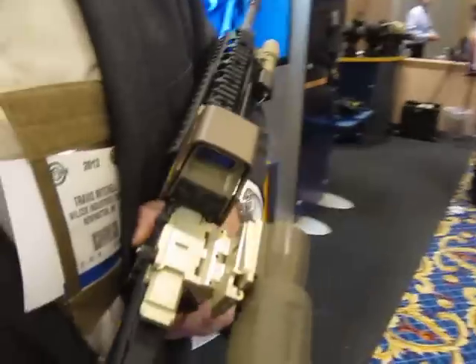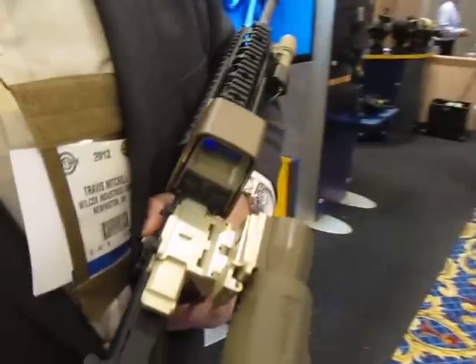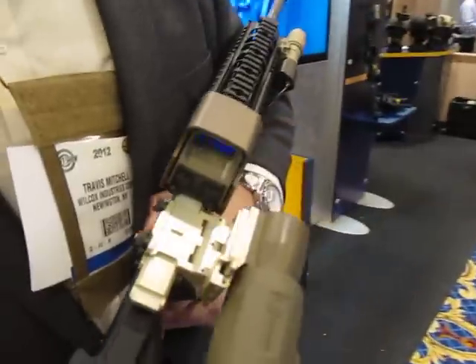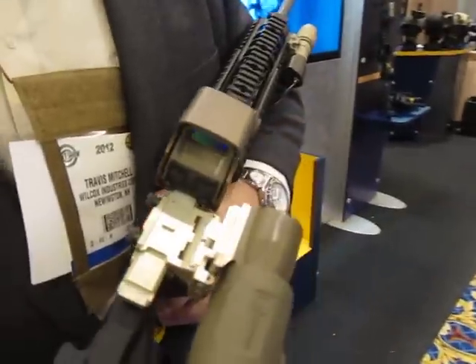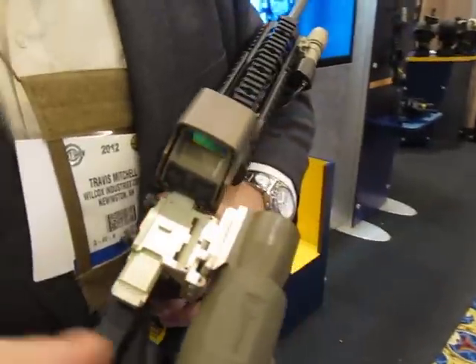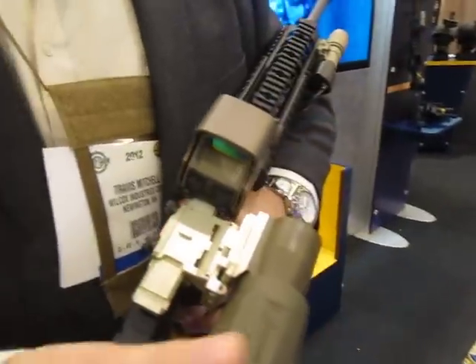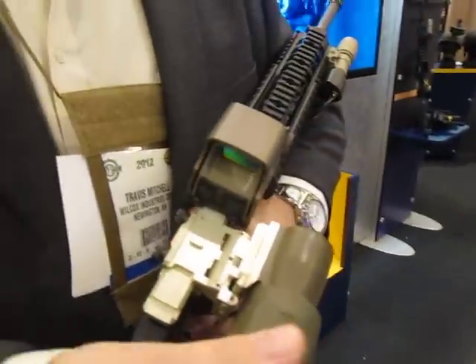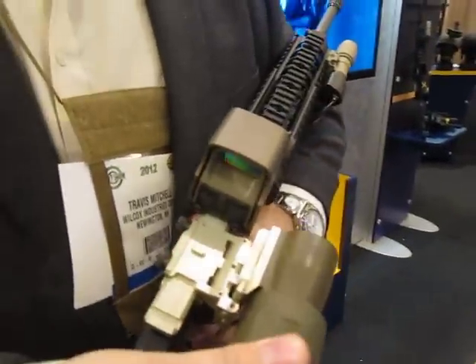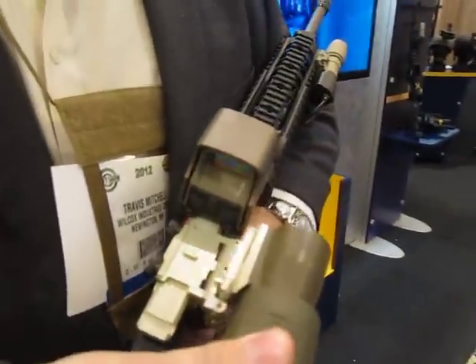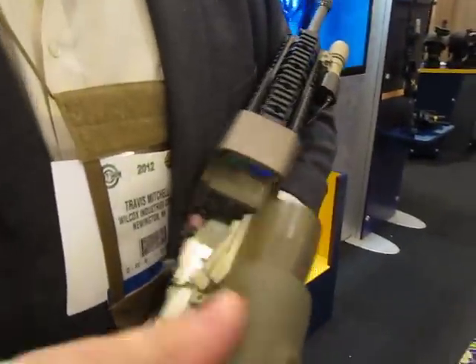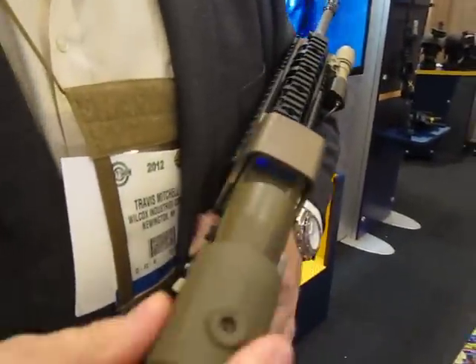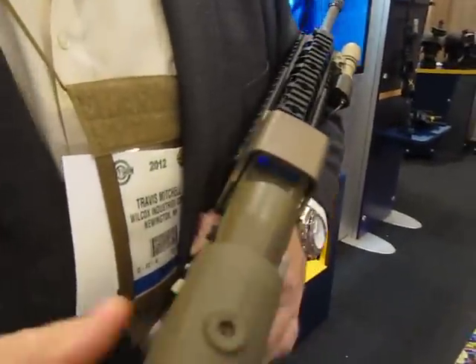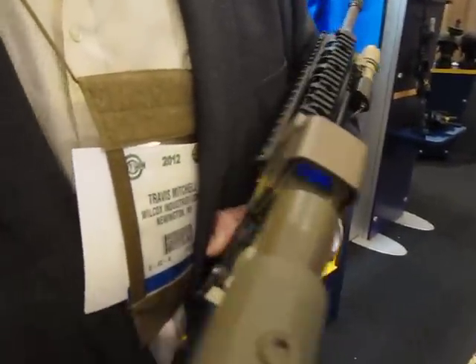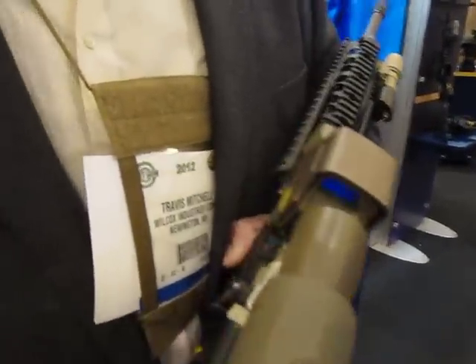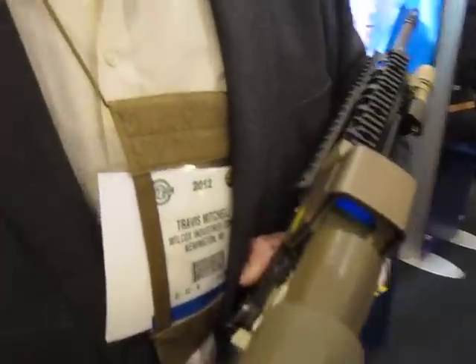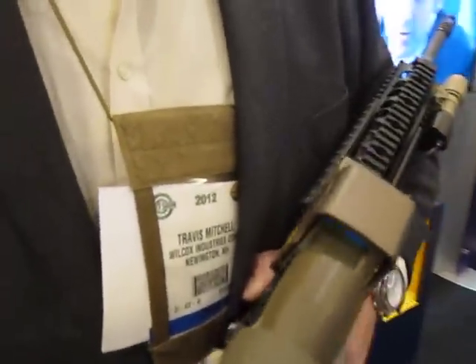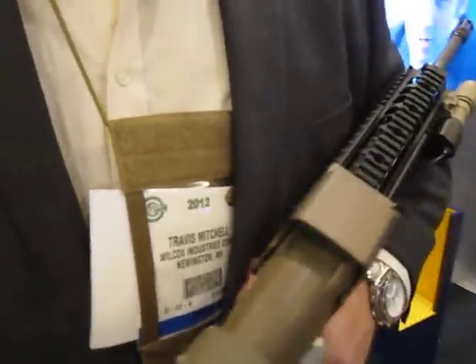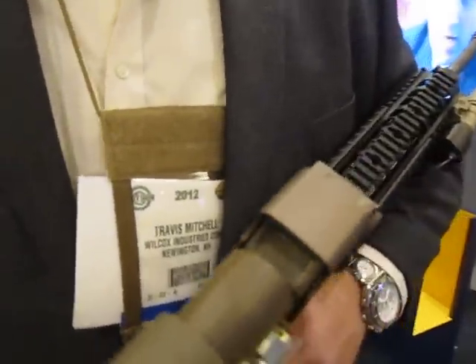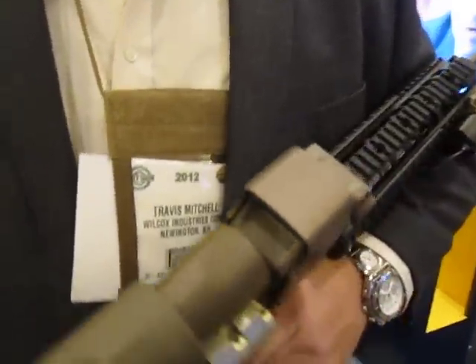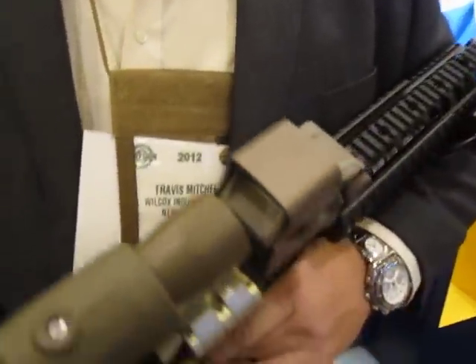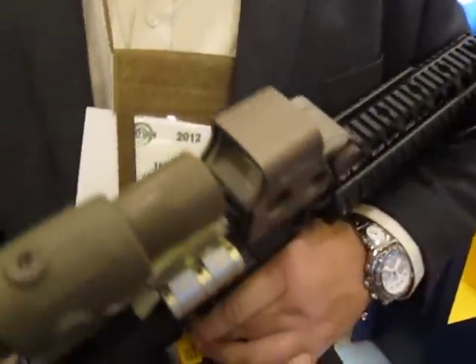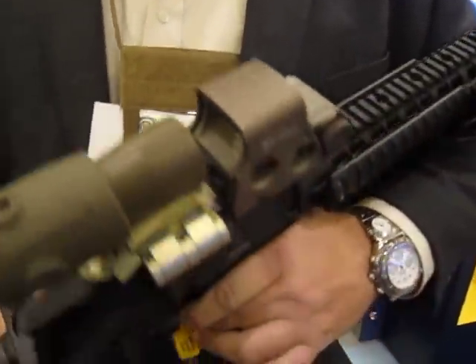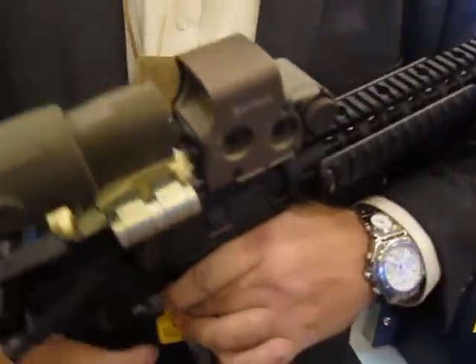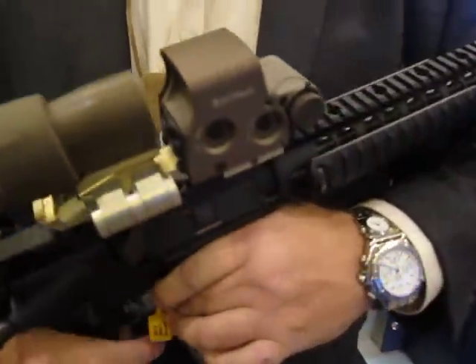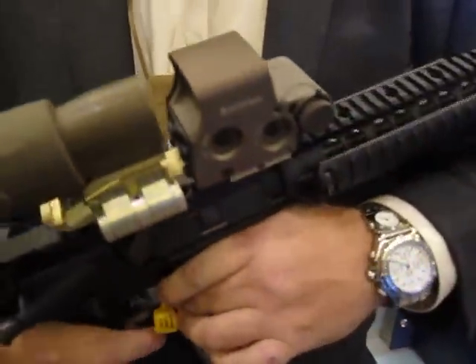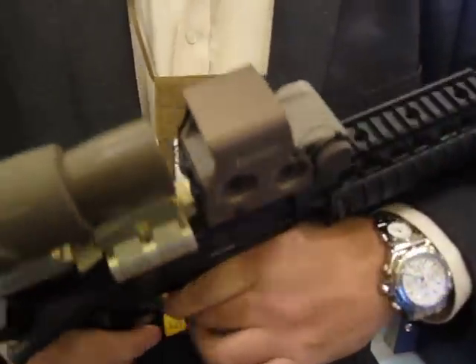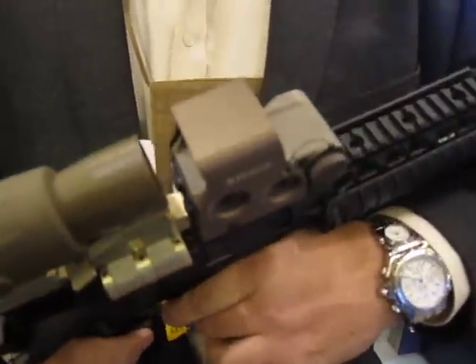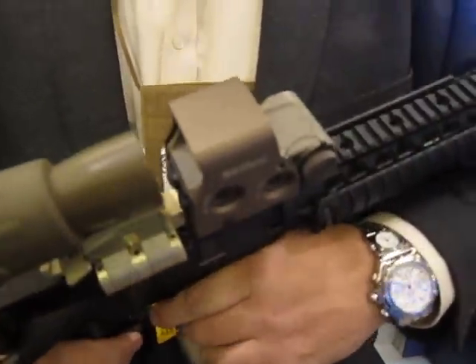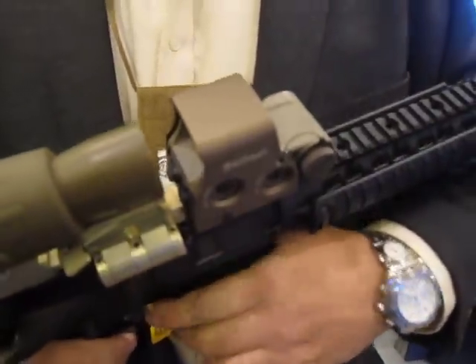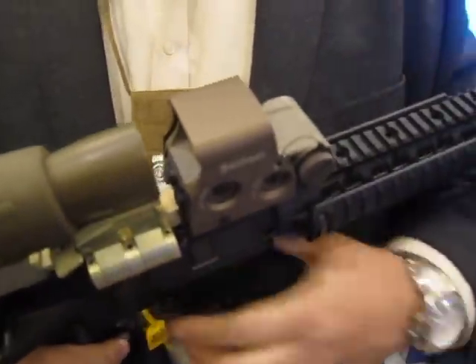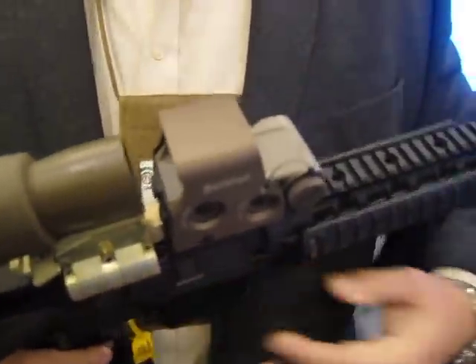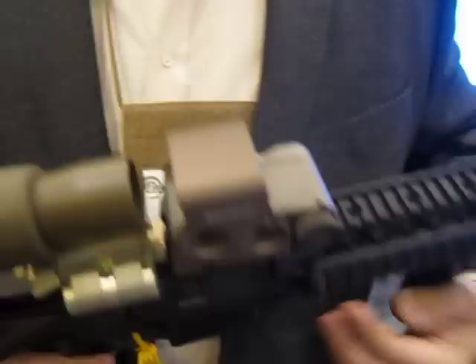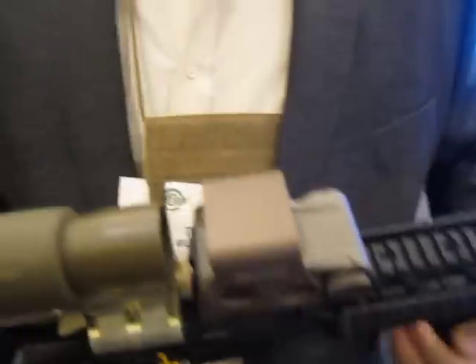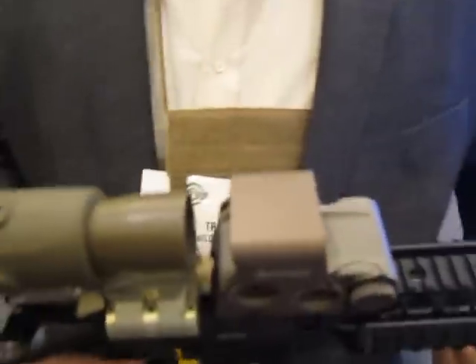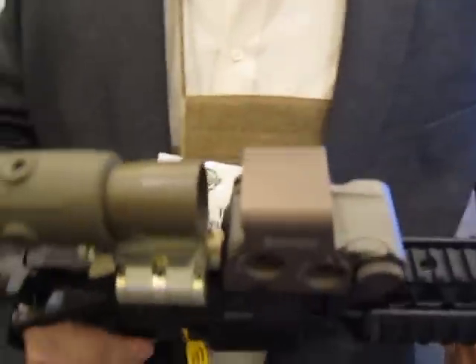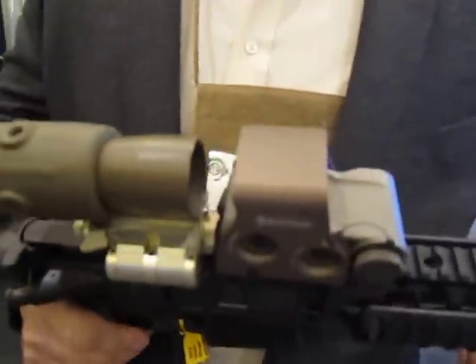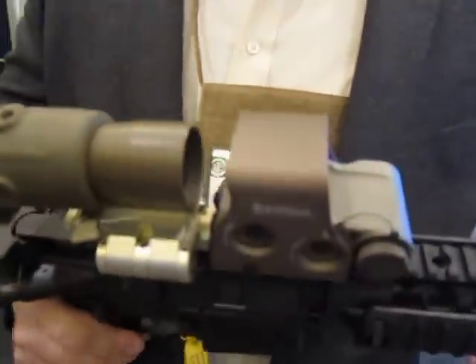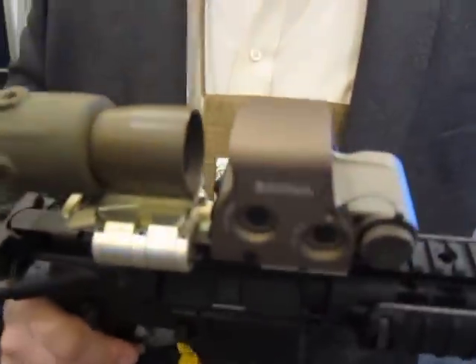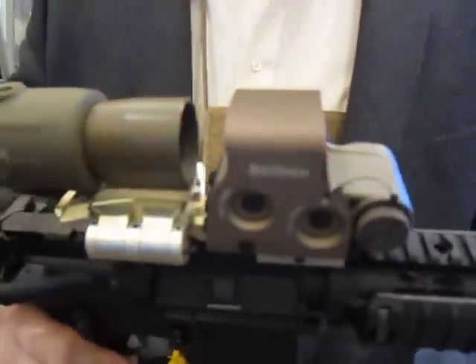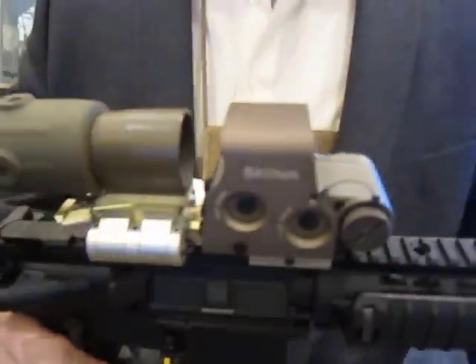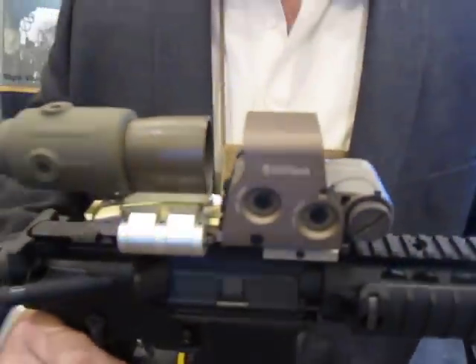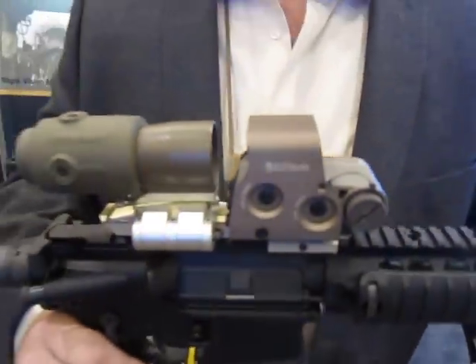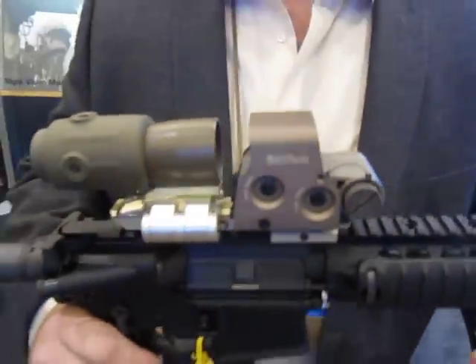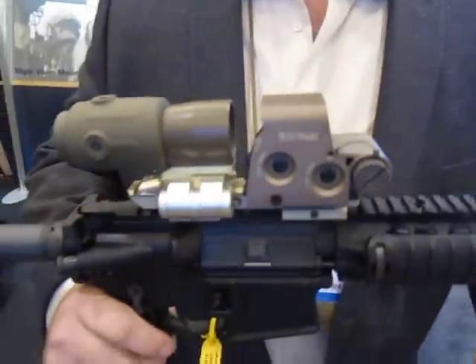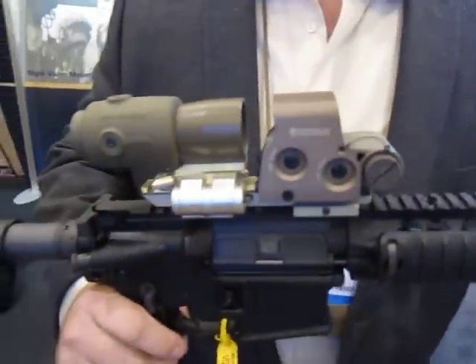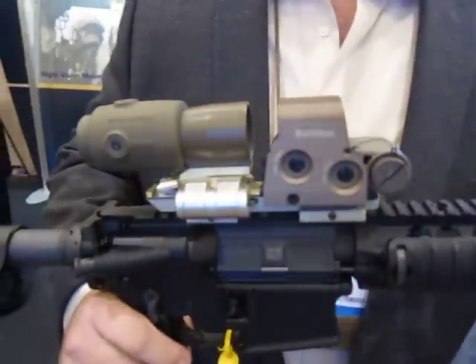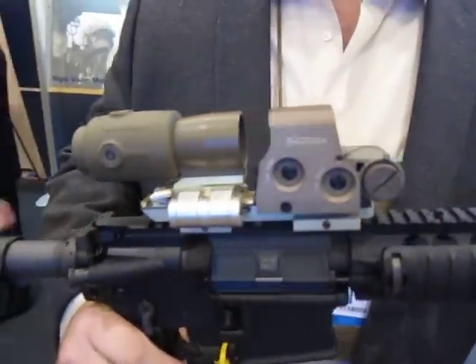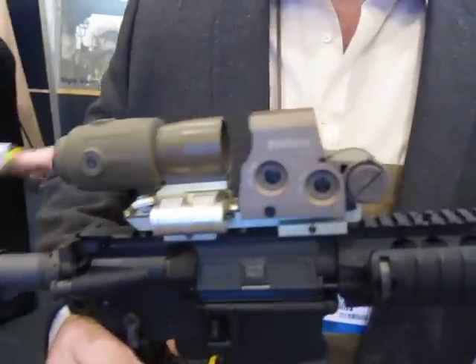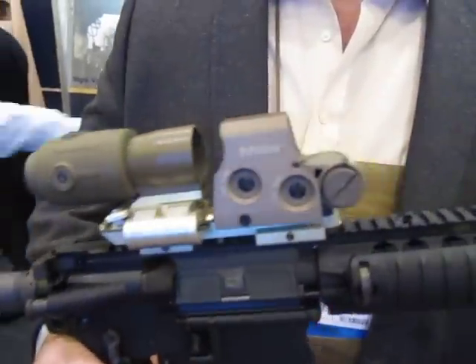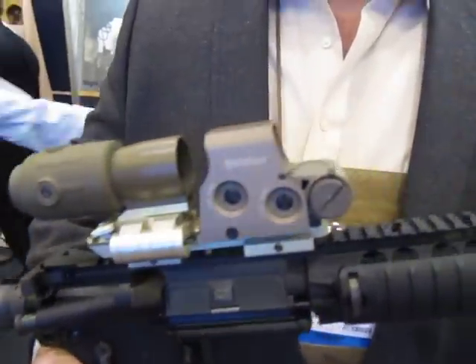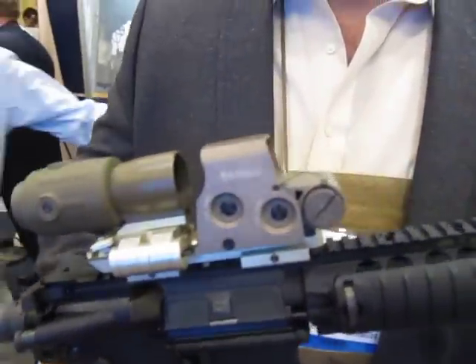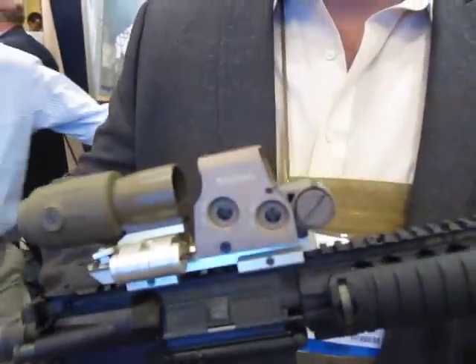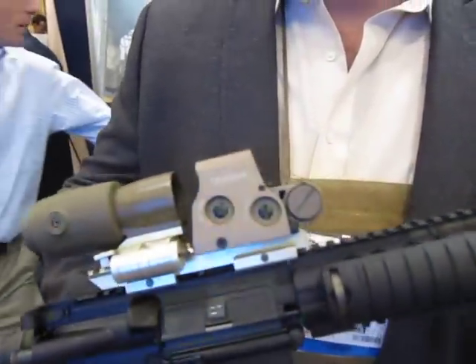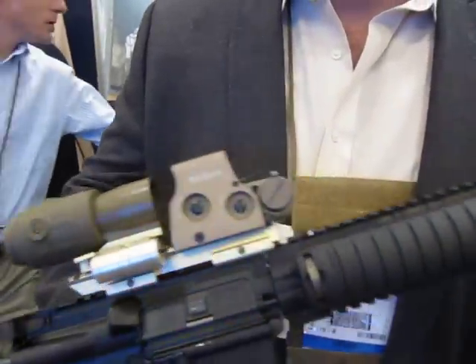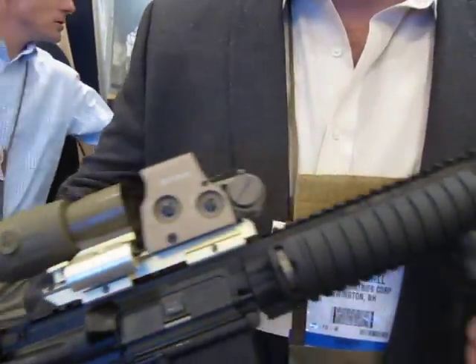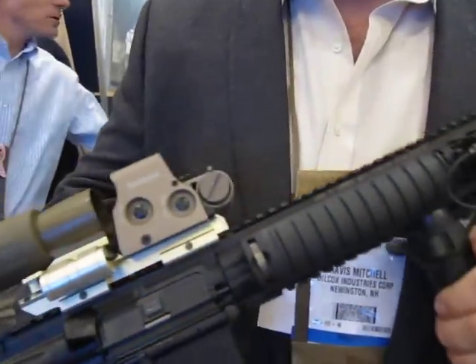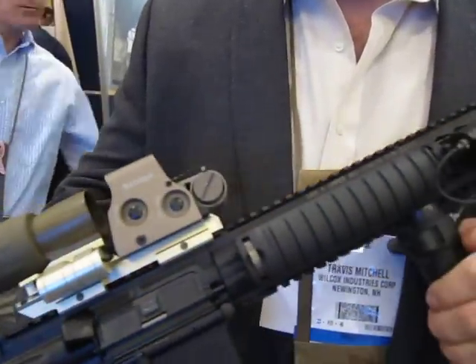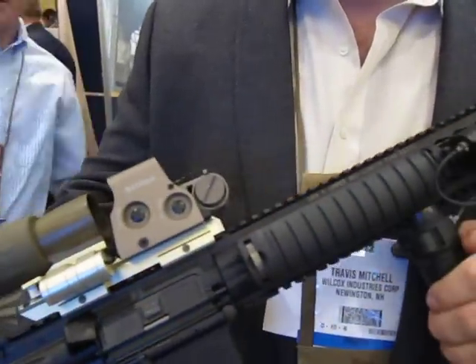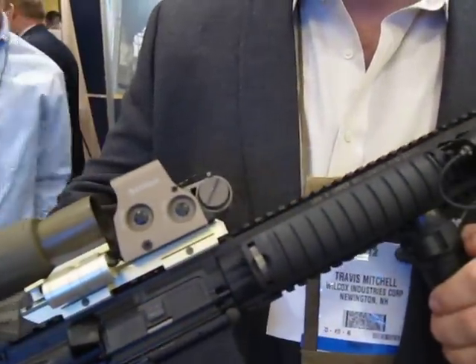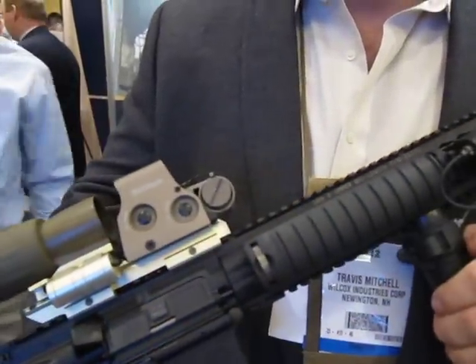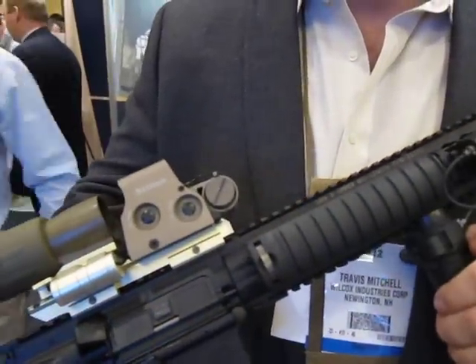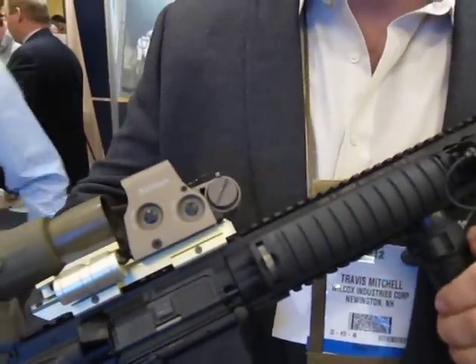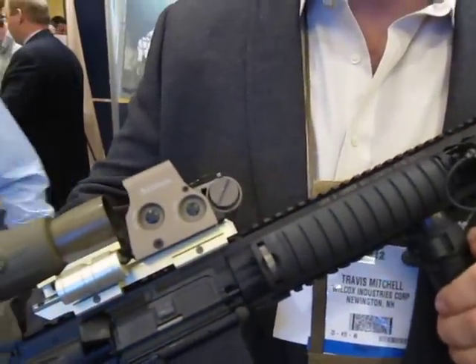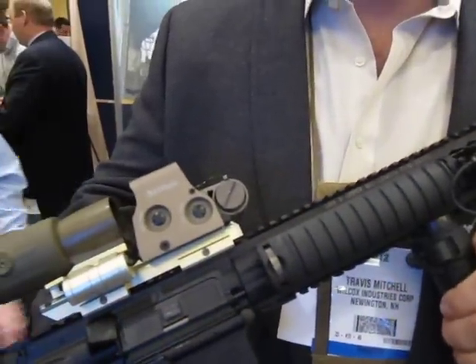Is this just a prototype right now or is this in production? No, it's in production. In production? Yep. Wilcox Industries. DefenseReview.com.